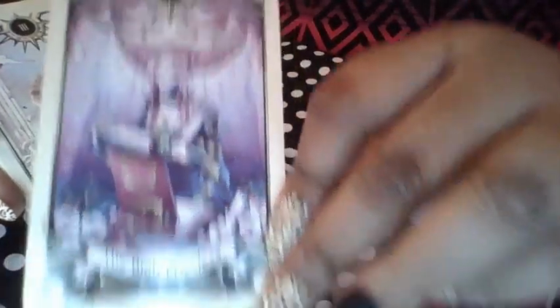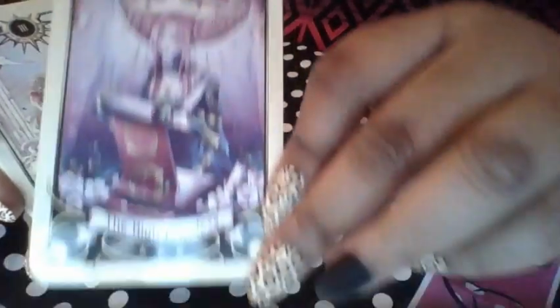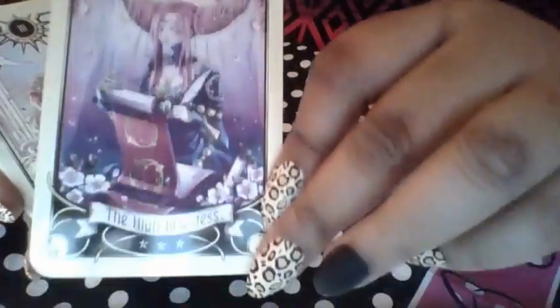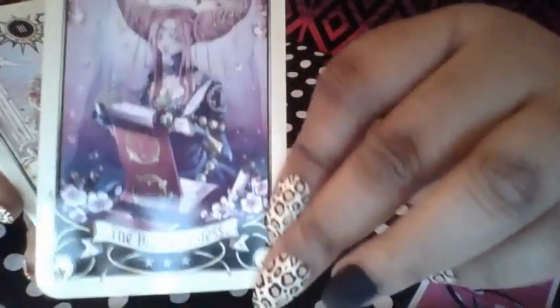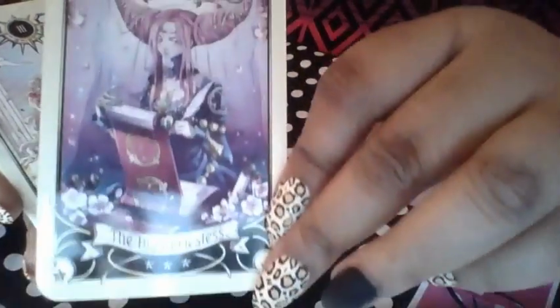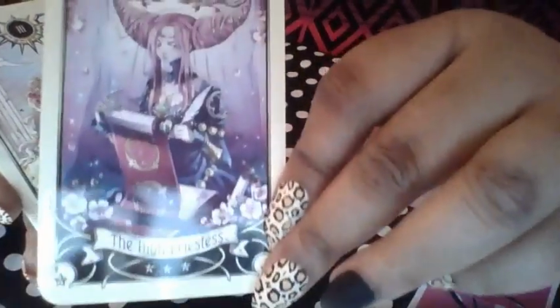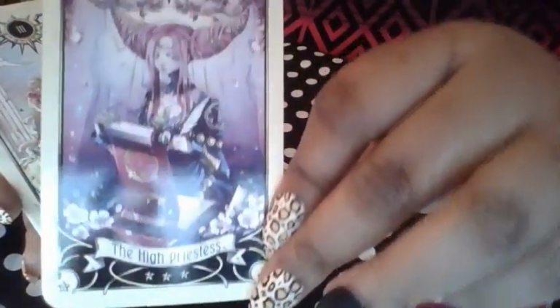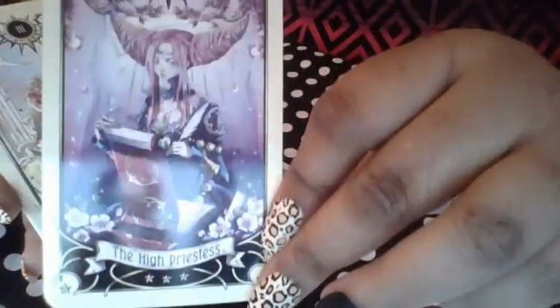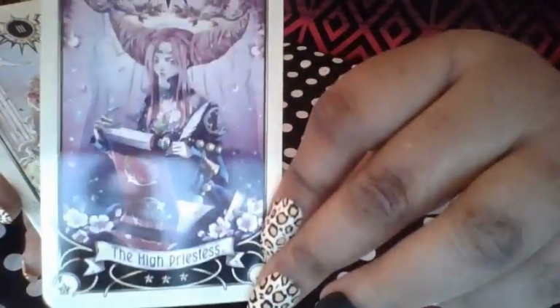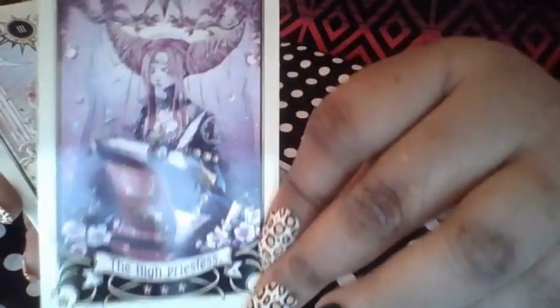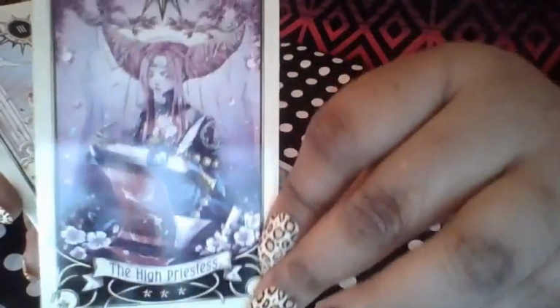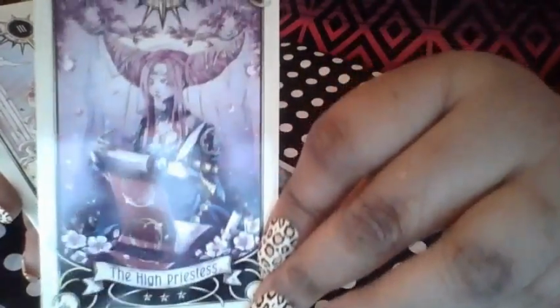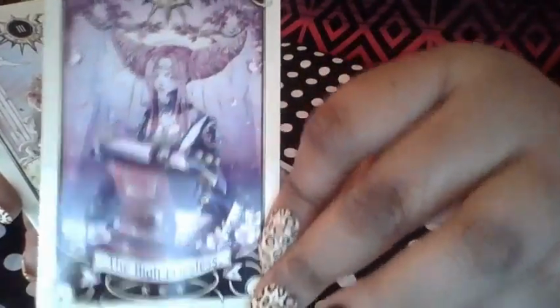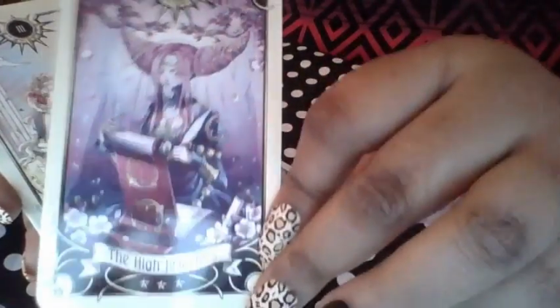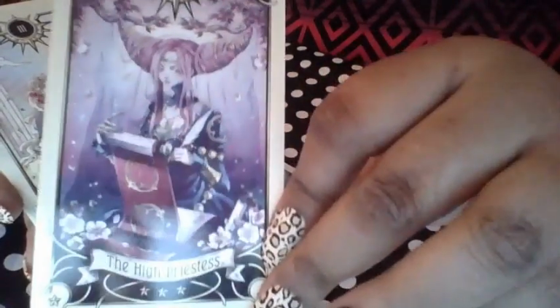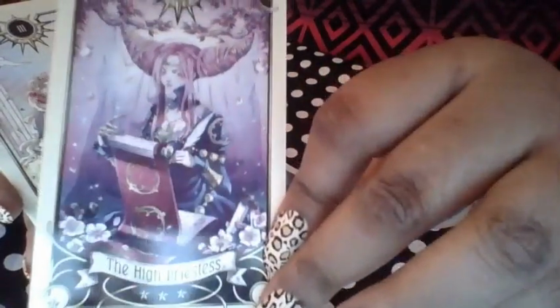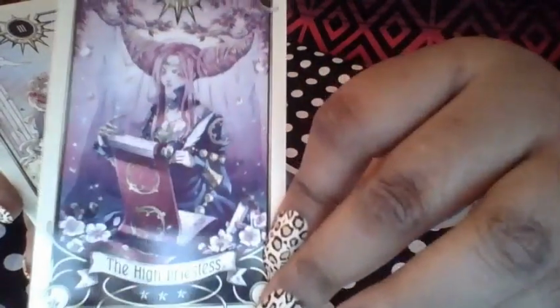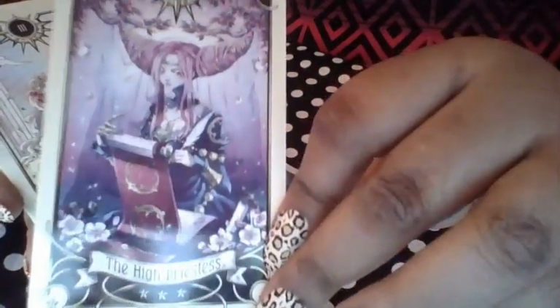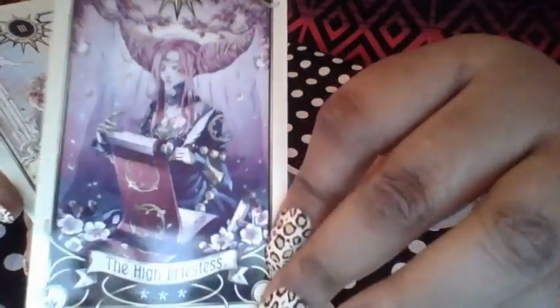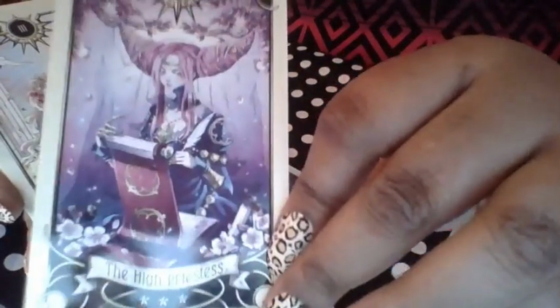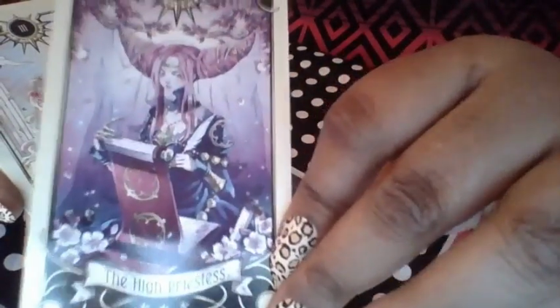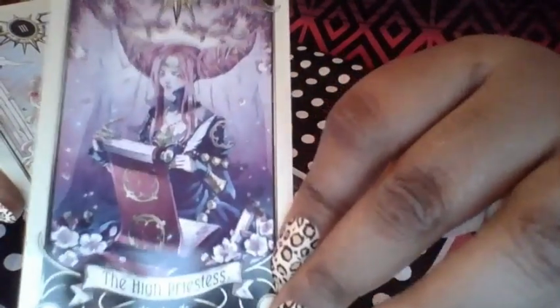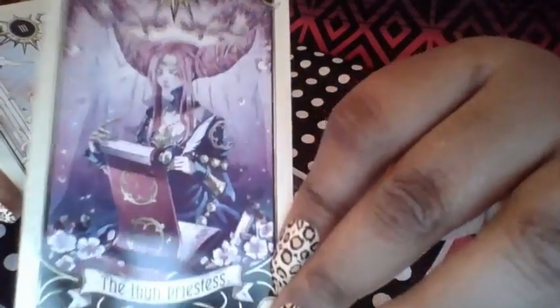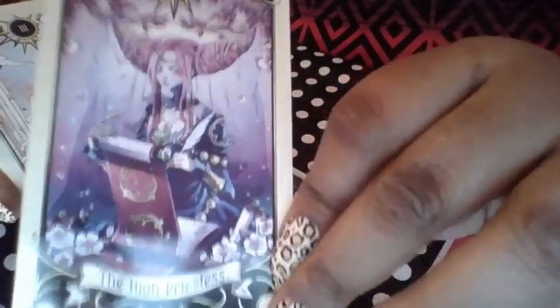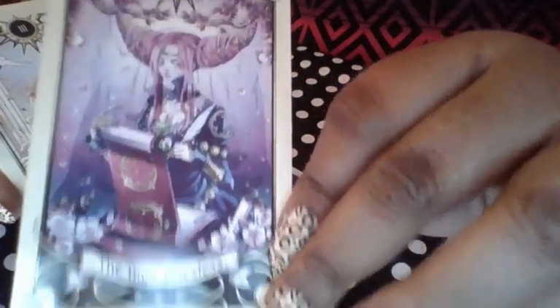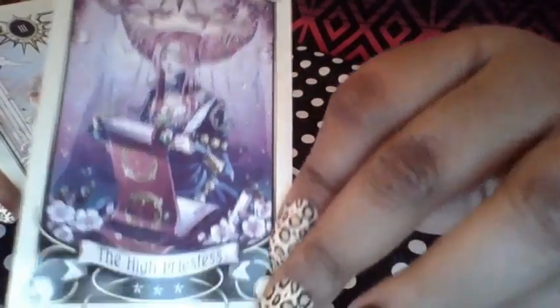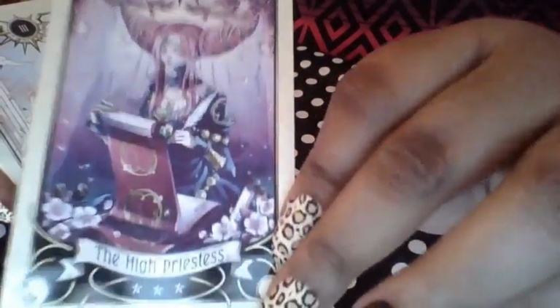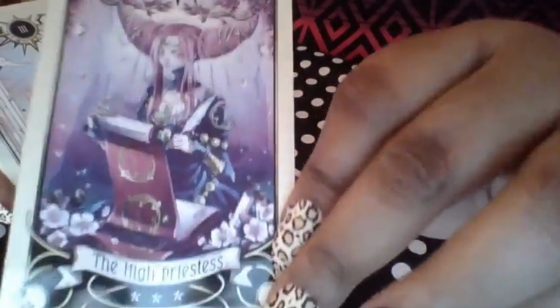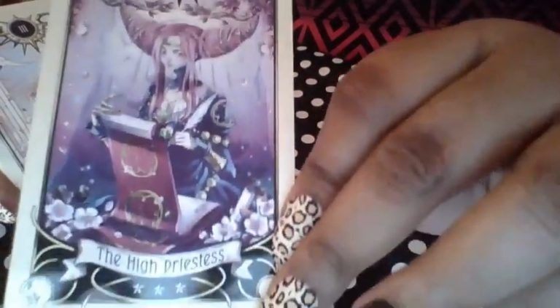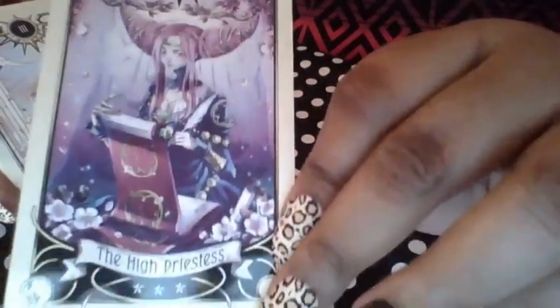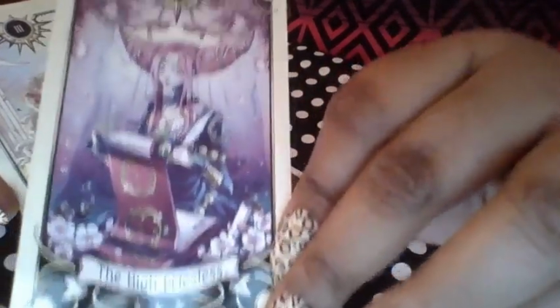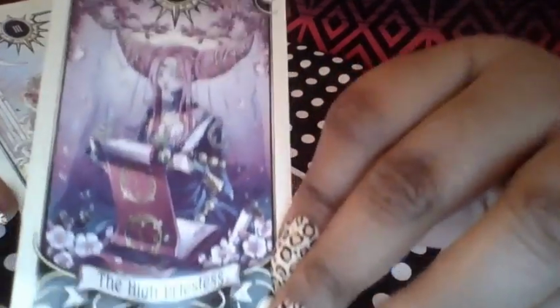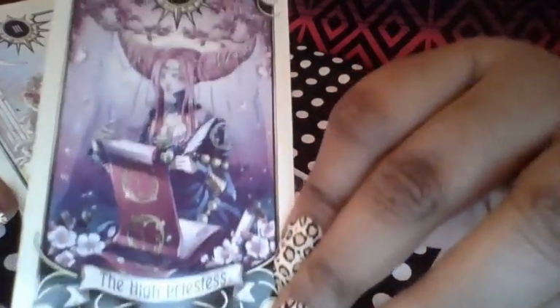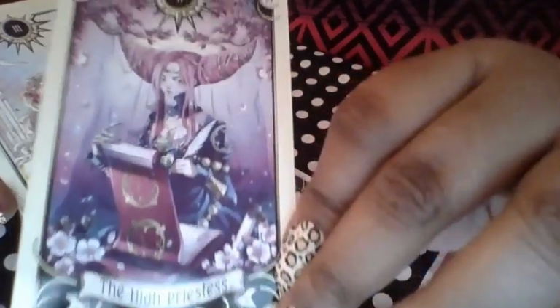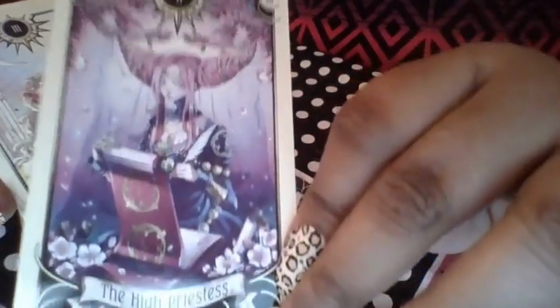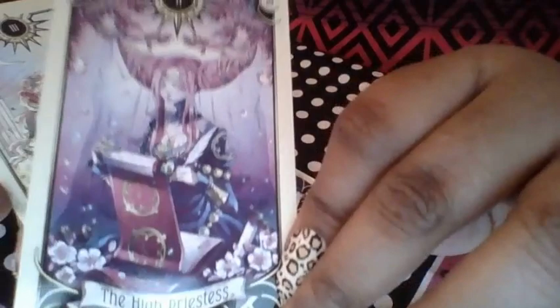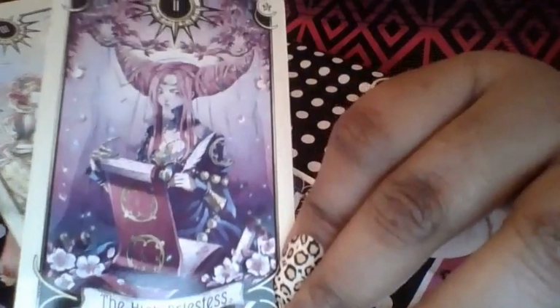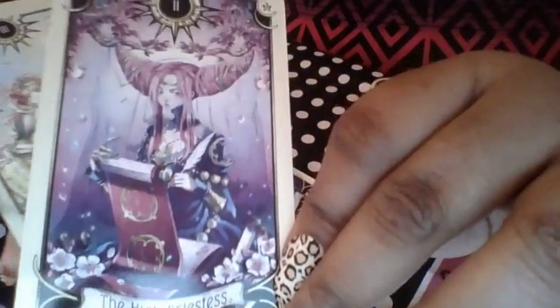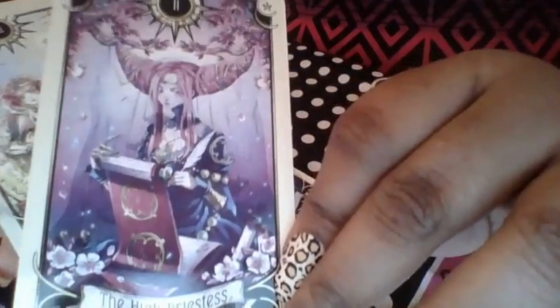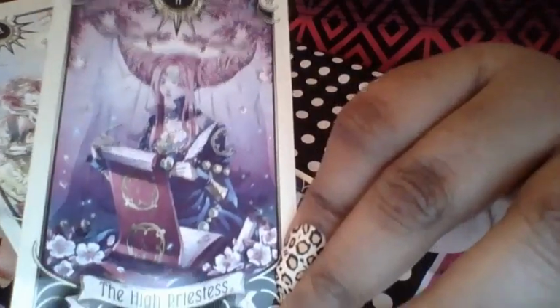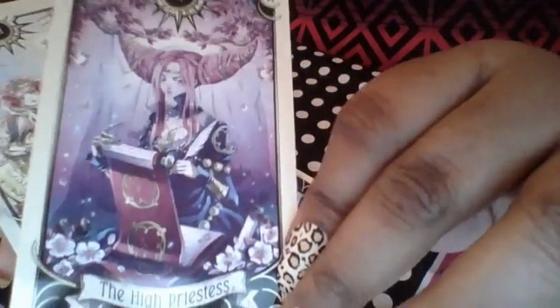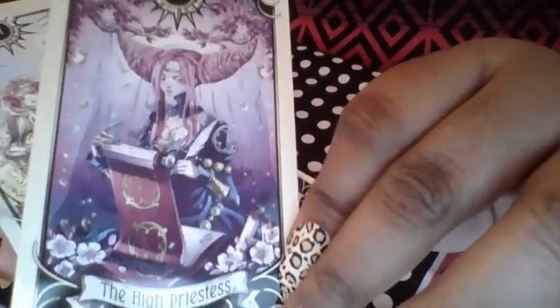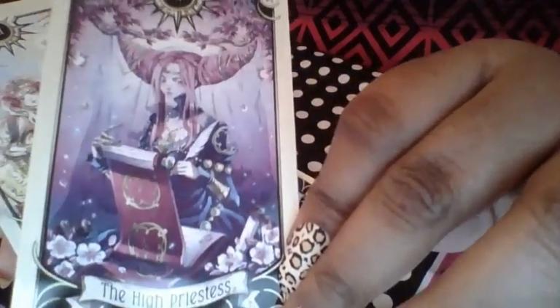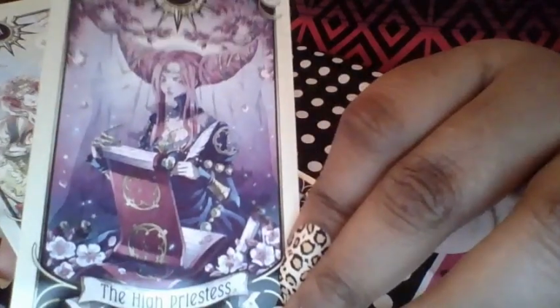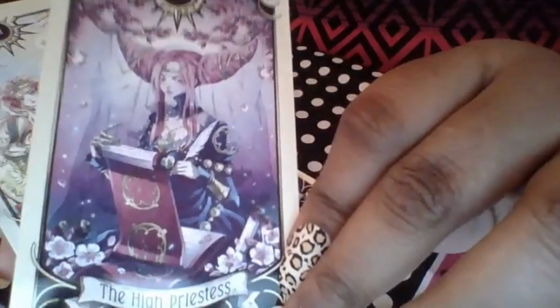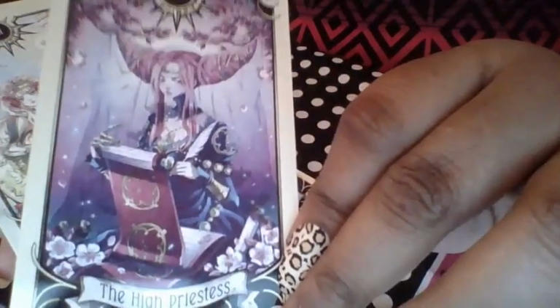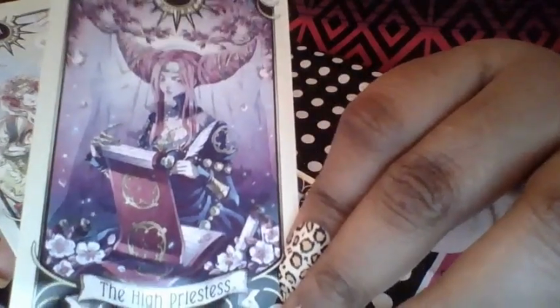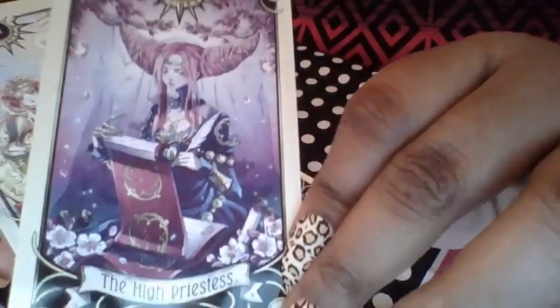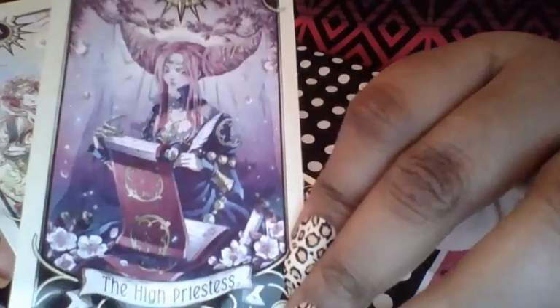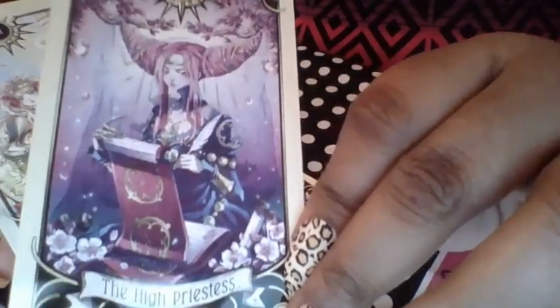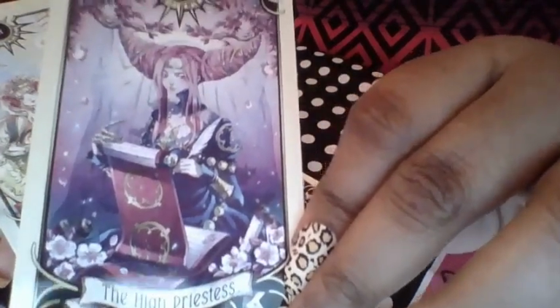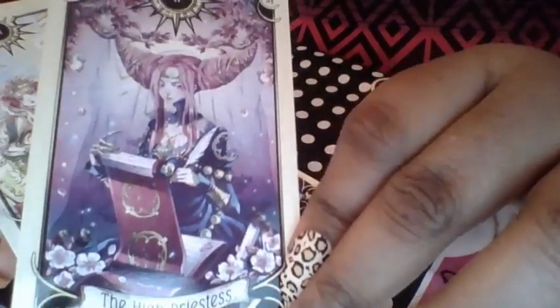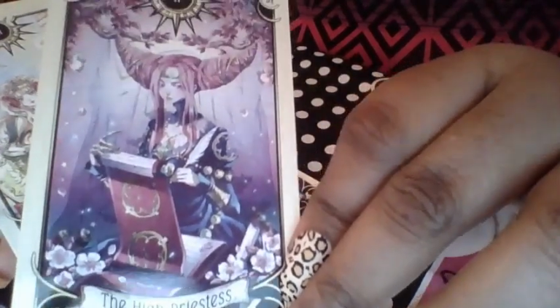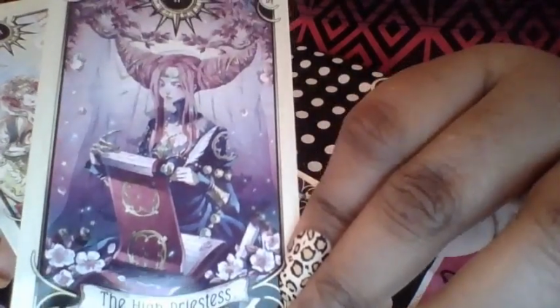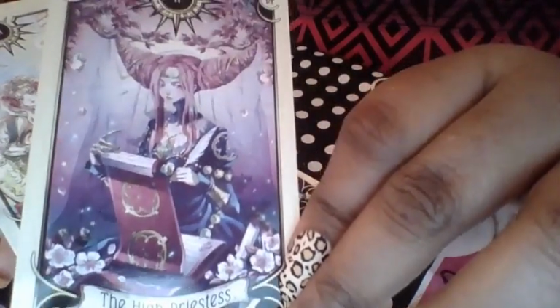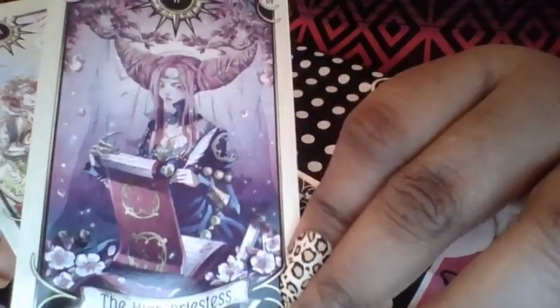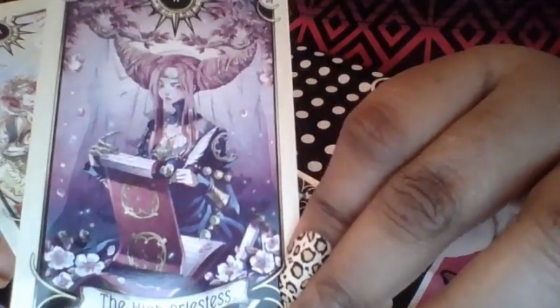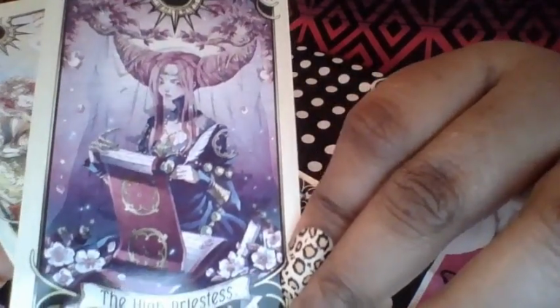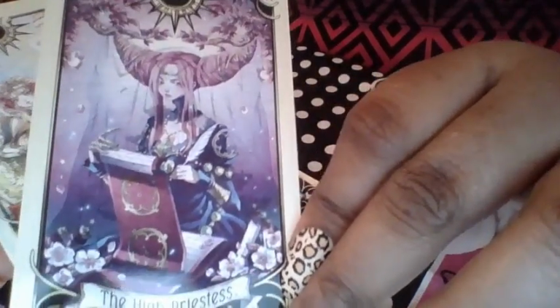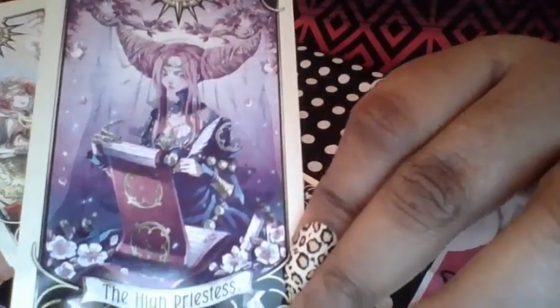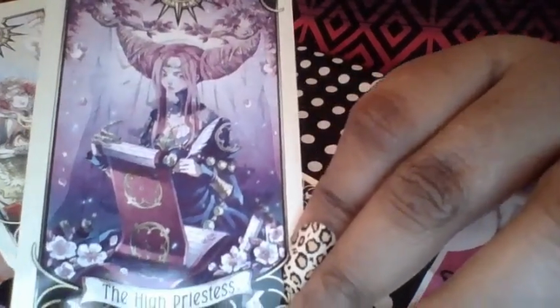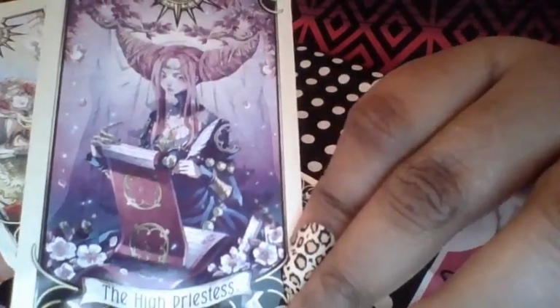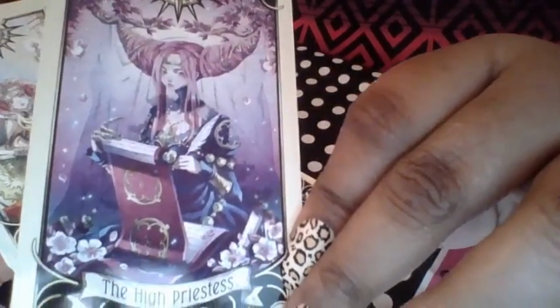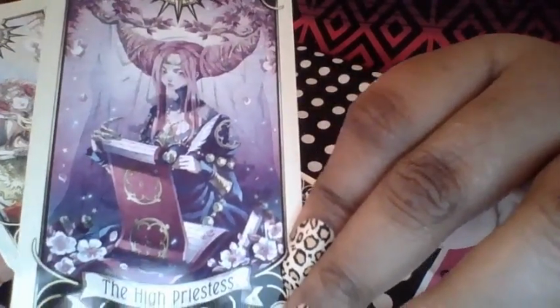Let me know guys in the comments if you think this deck is really pretty, if it's a yay or nay for you. Do you like it? Do you not? Just give me your opinions. The High Priestess.